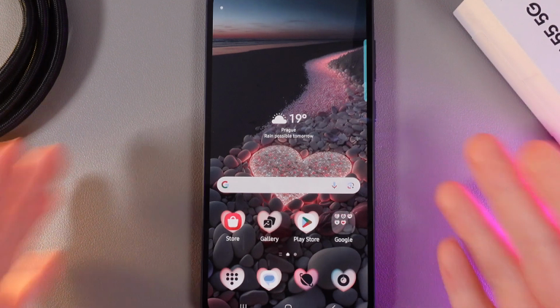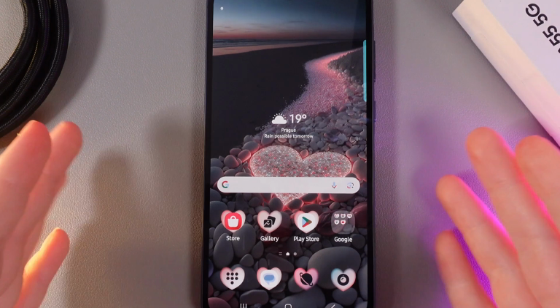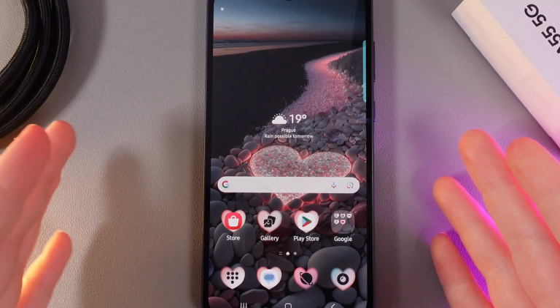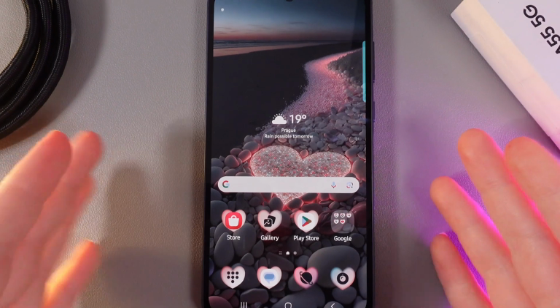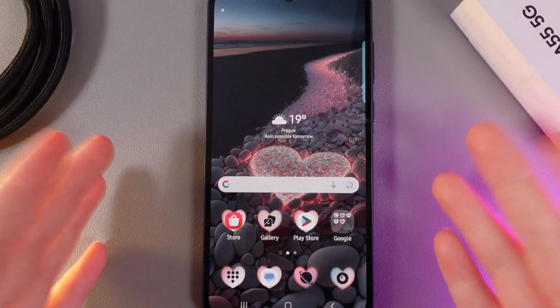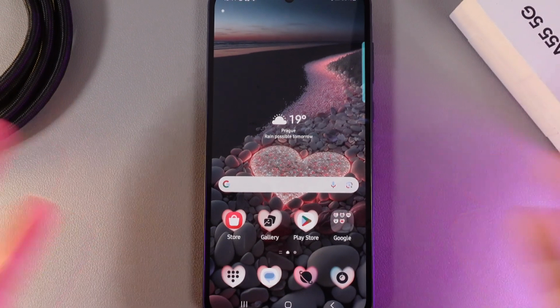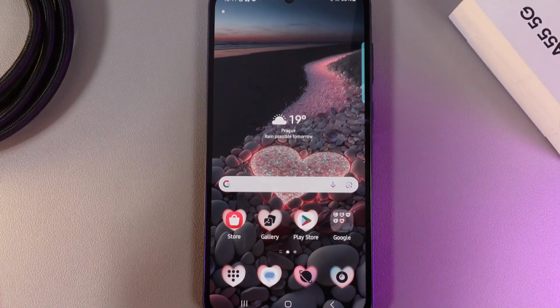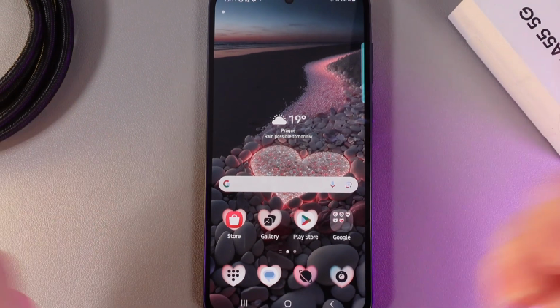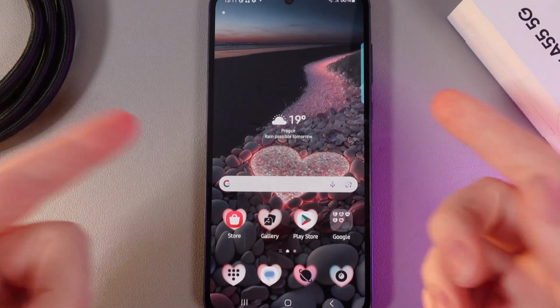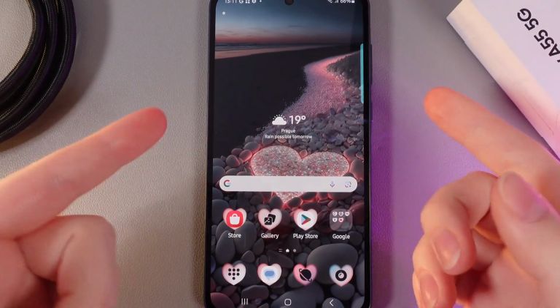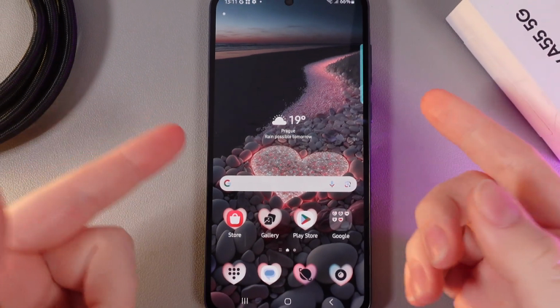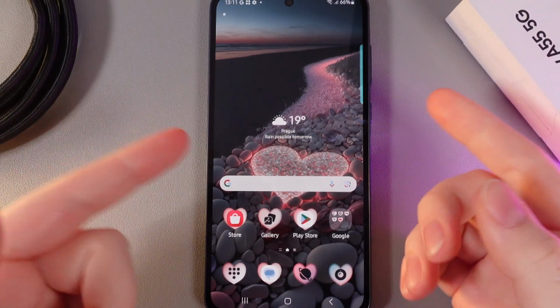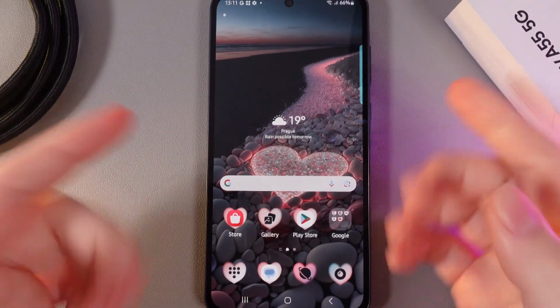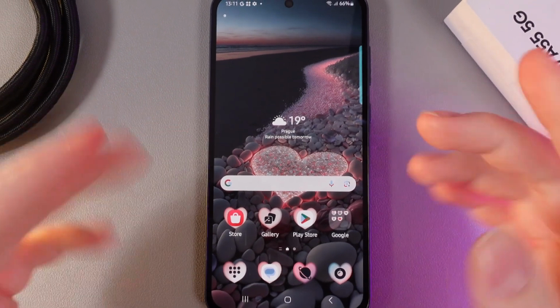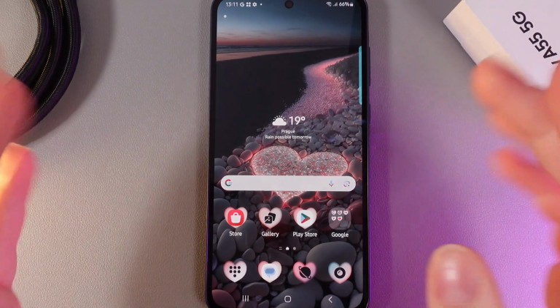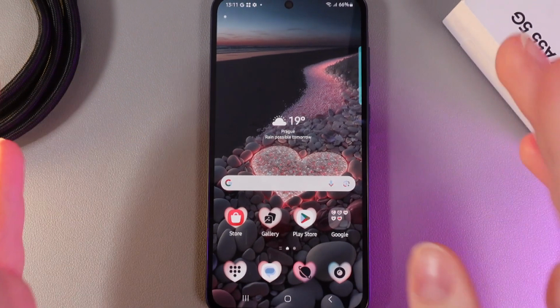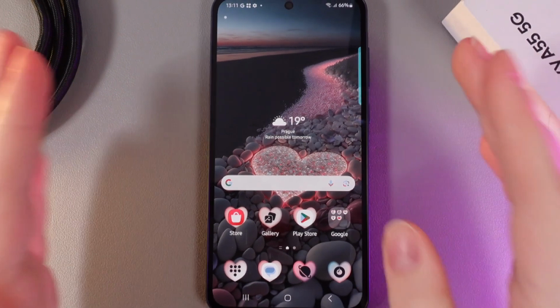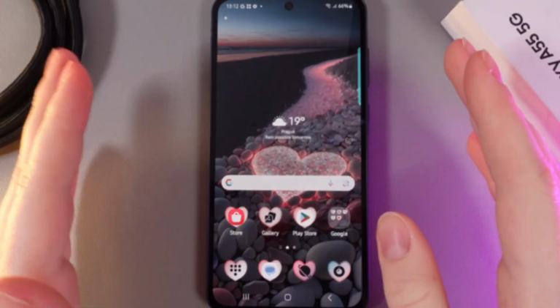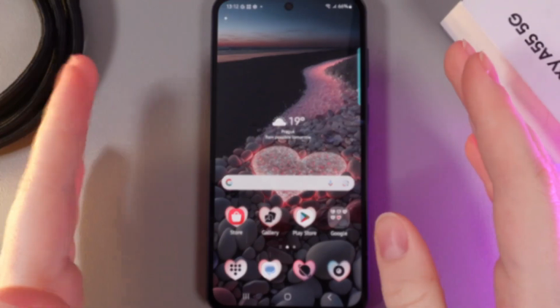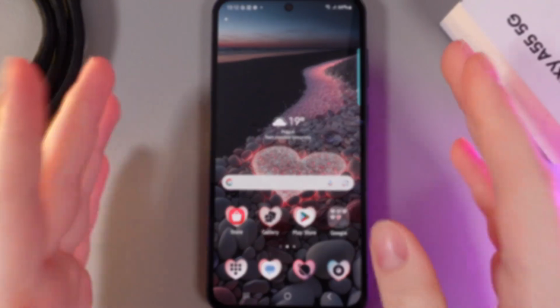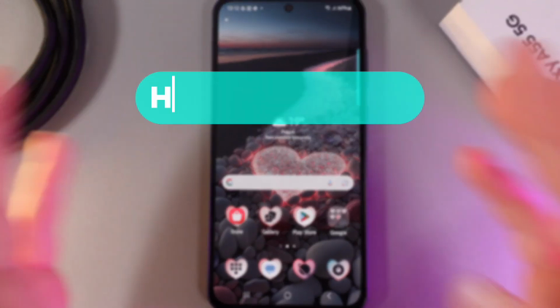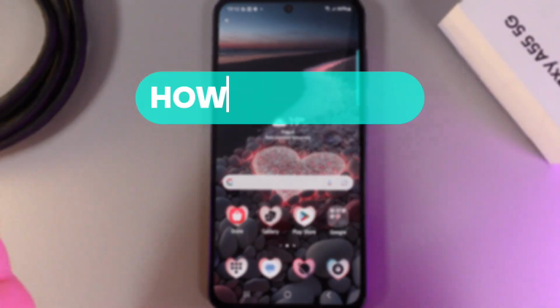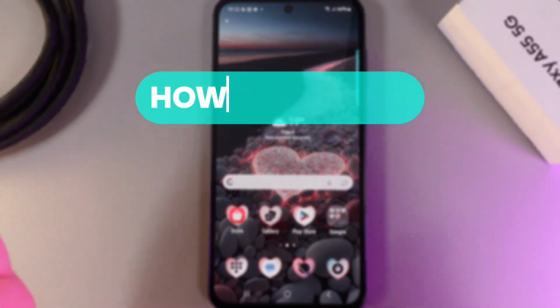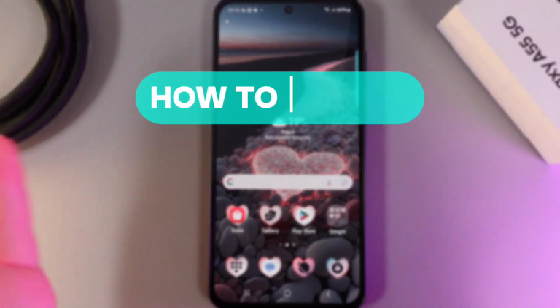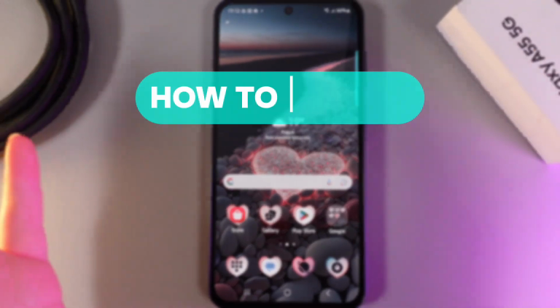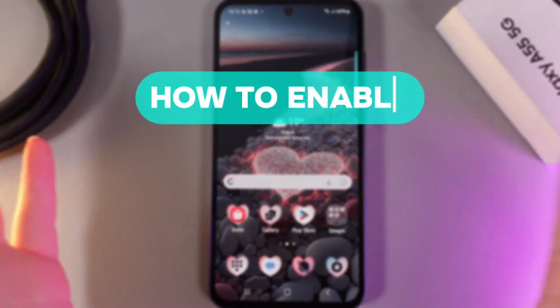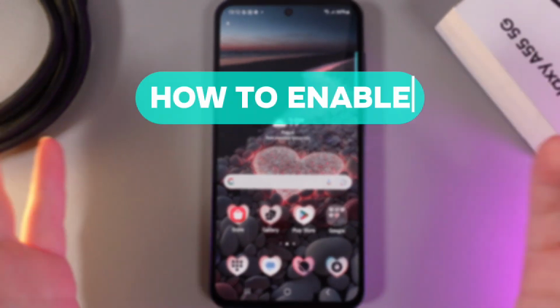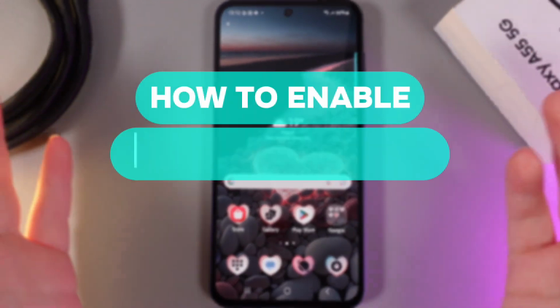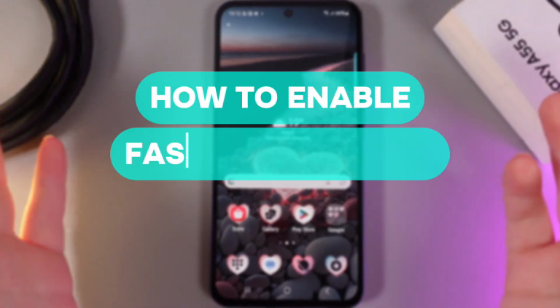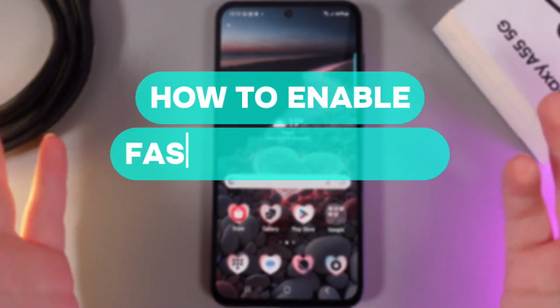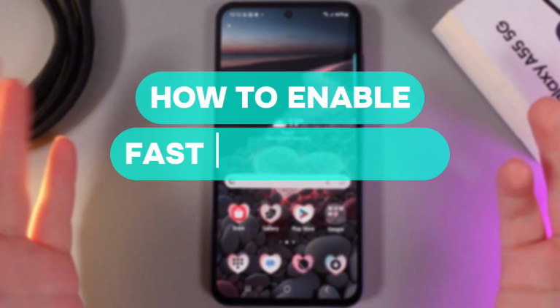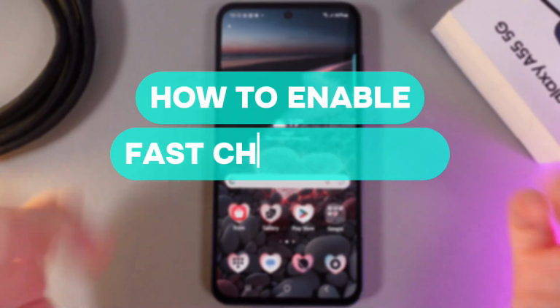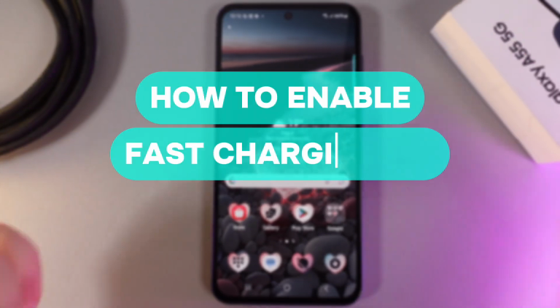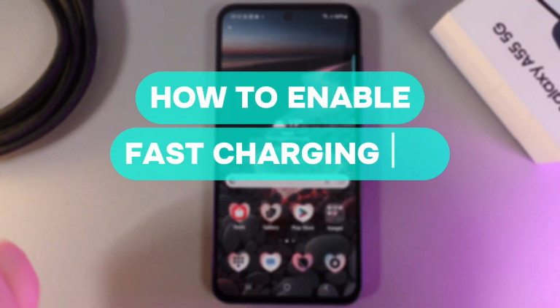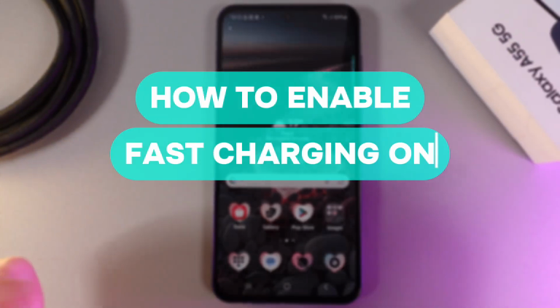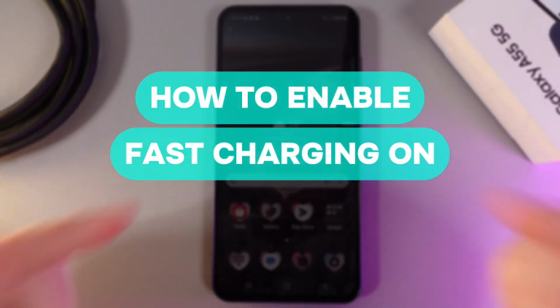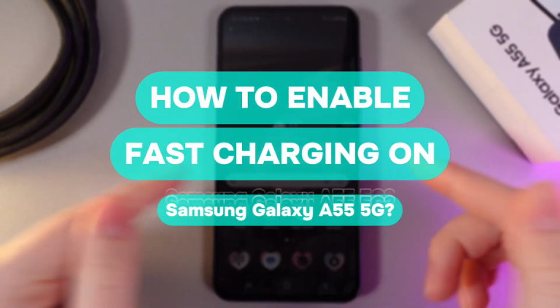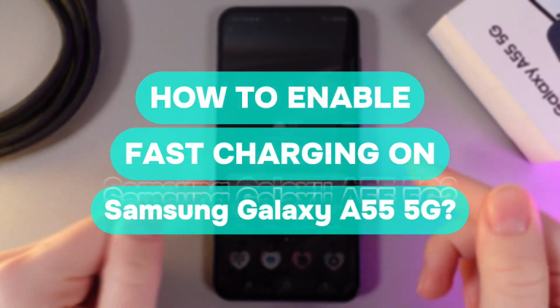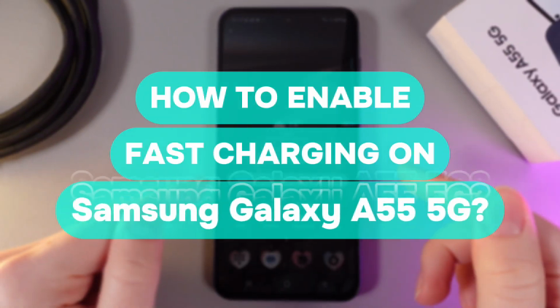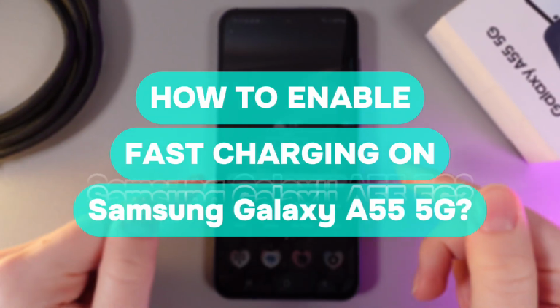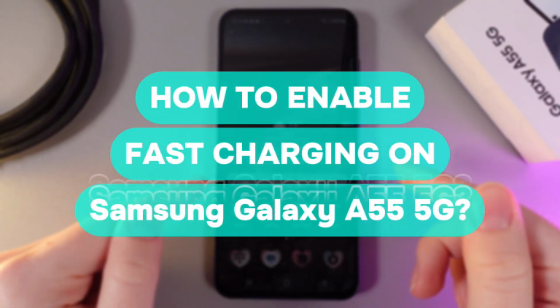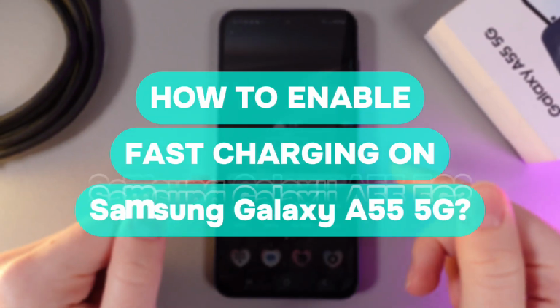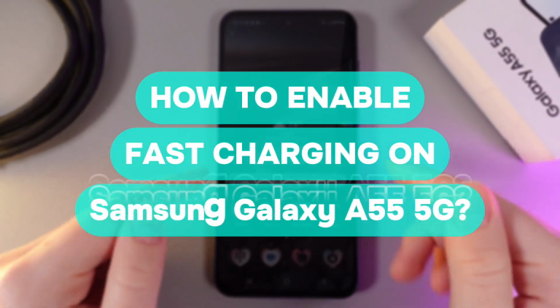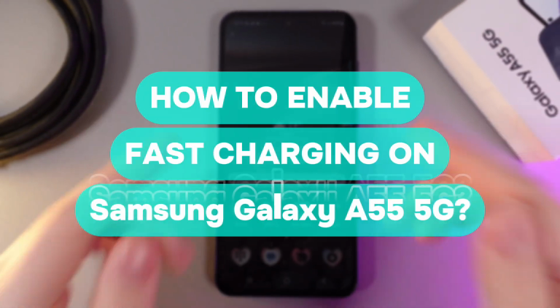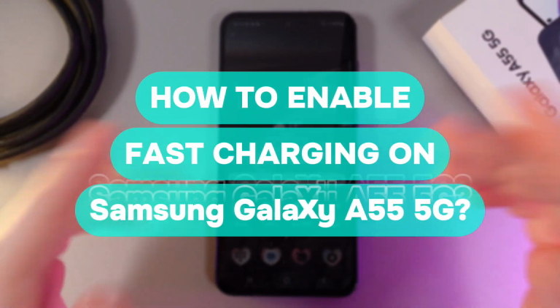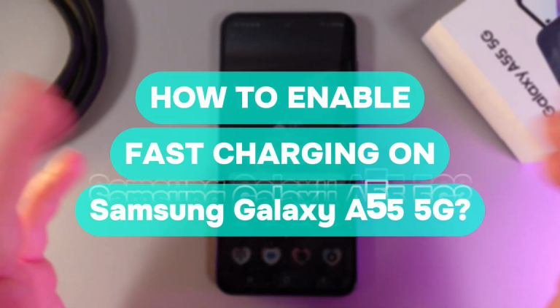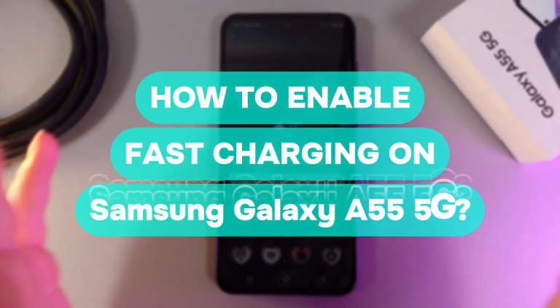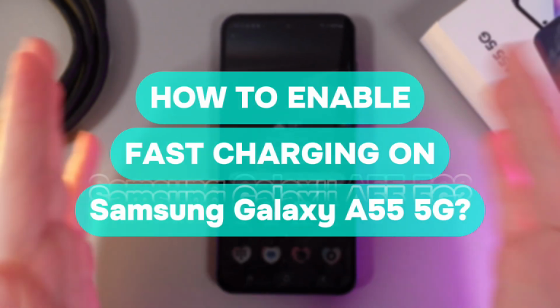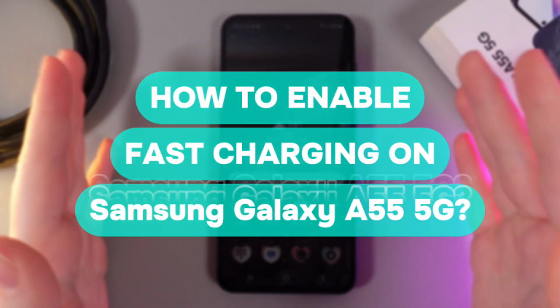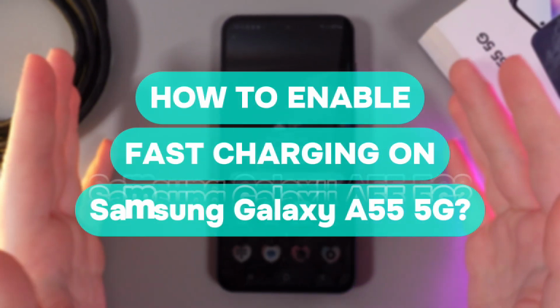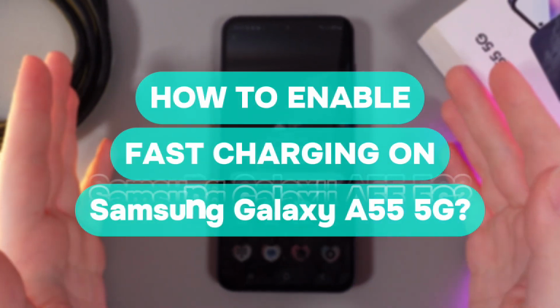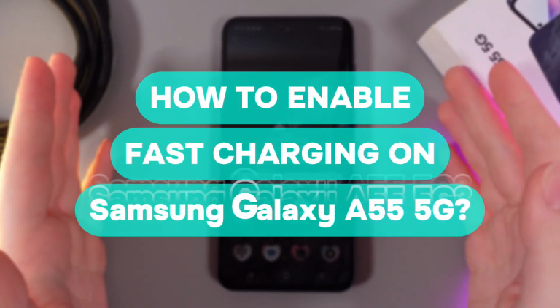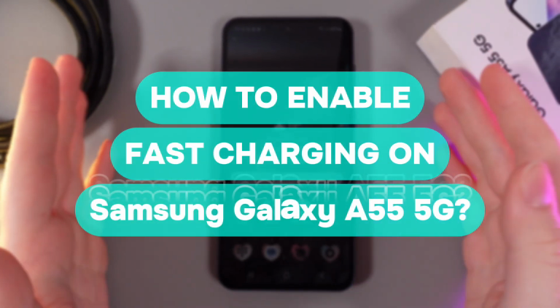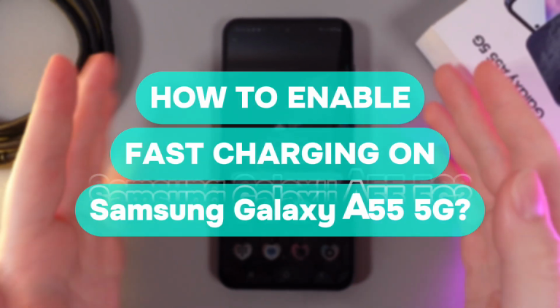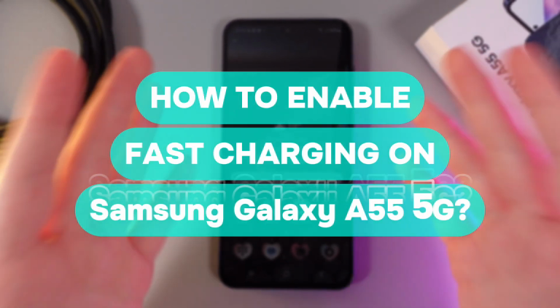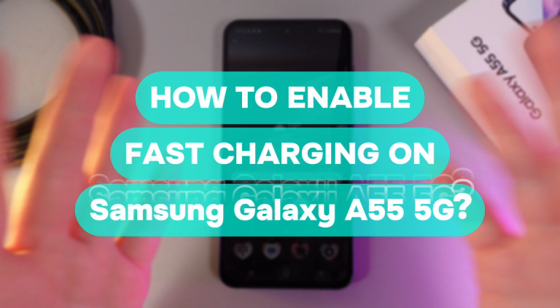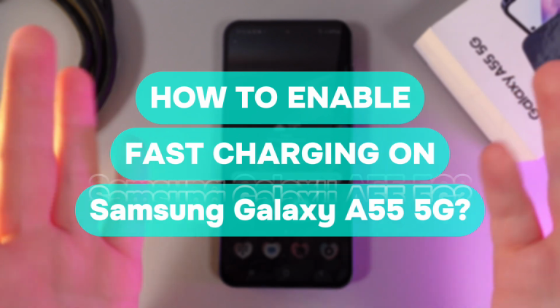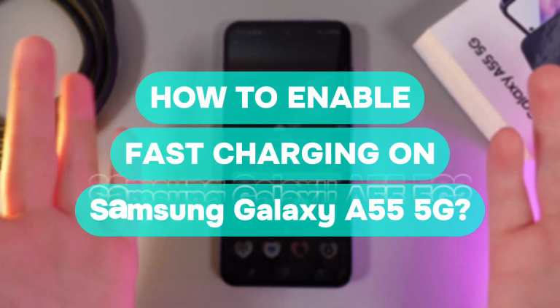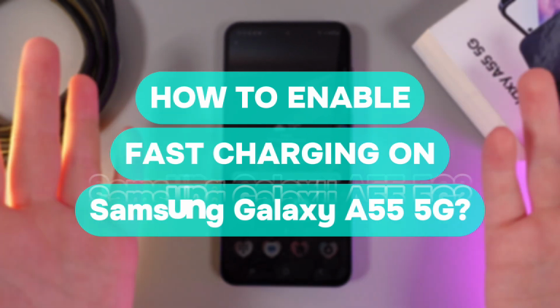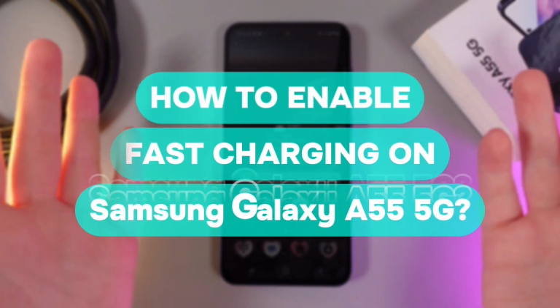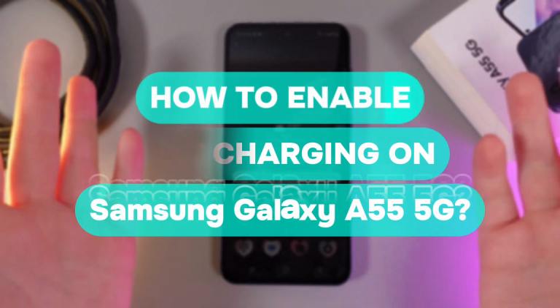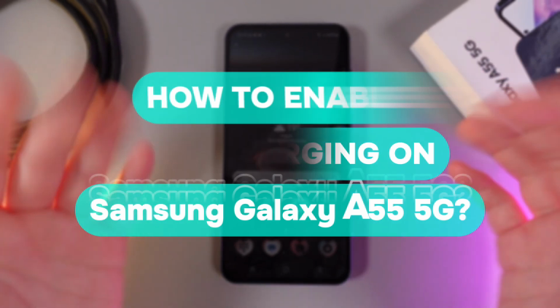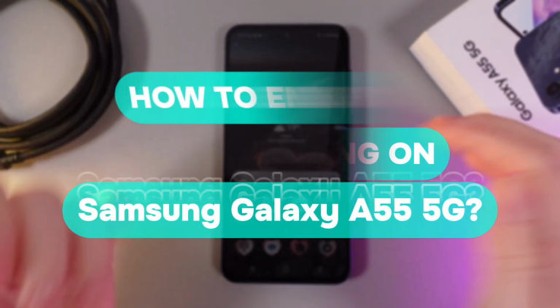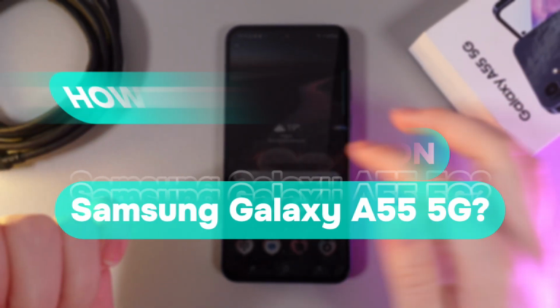Hi there! In today's video I'll show you how to enable fast charging on your Samsung Galaxy A55. Let's get started!